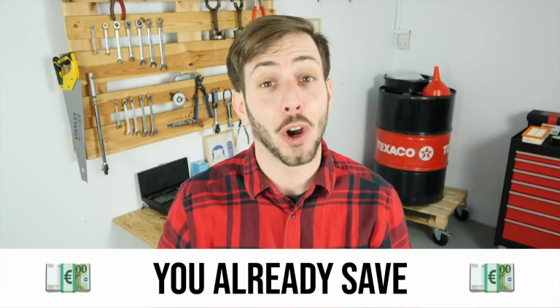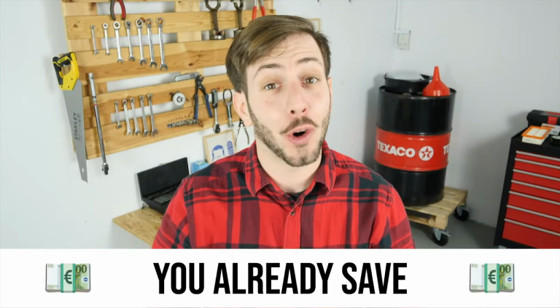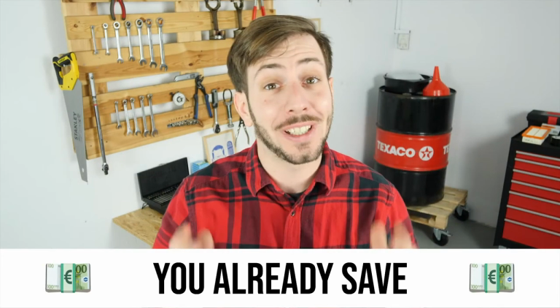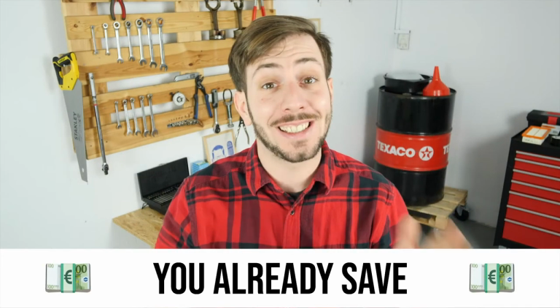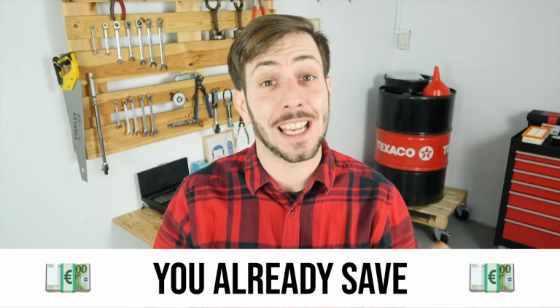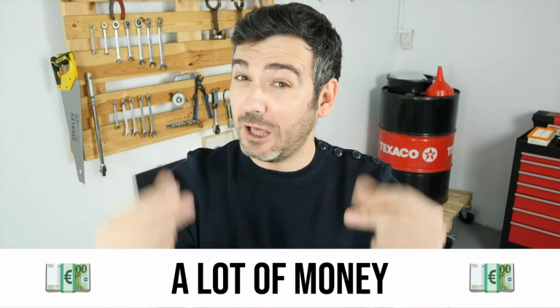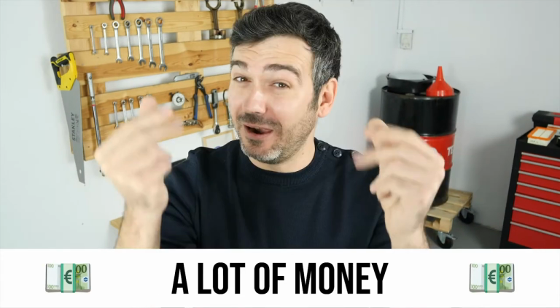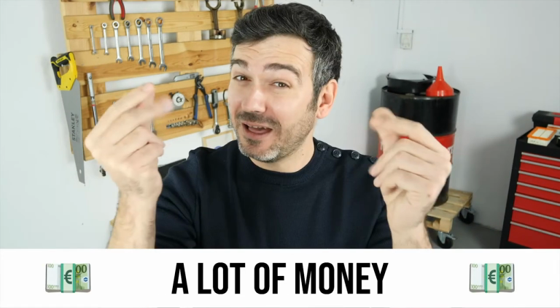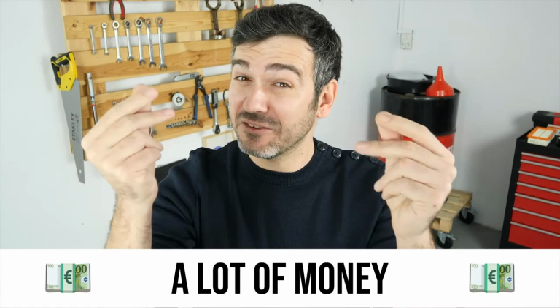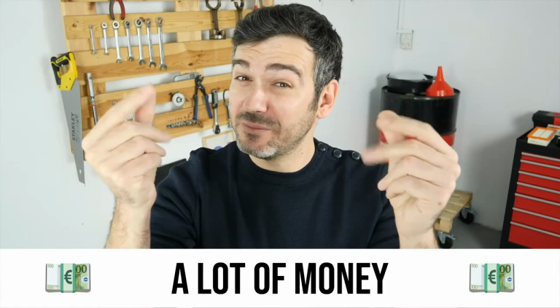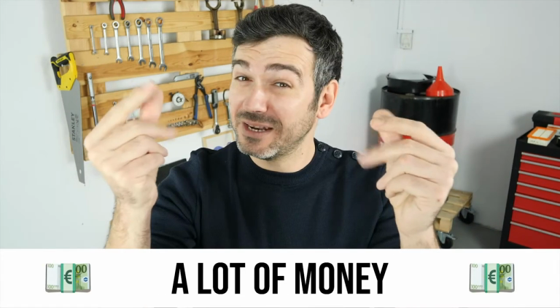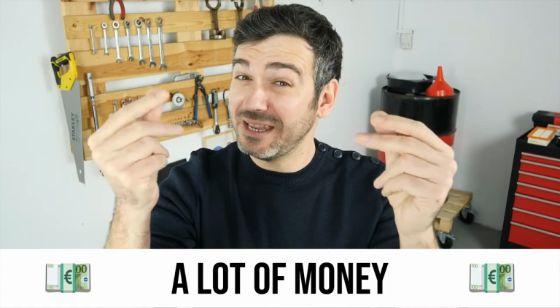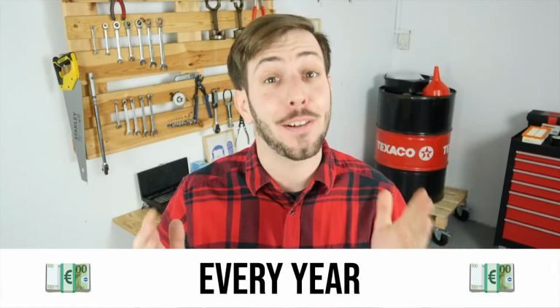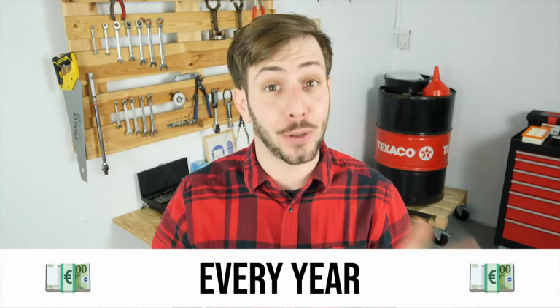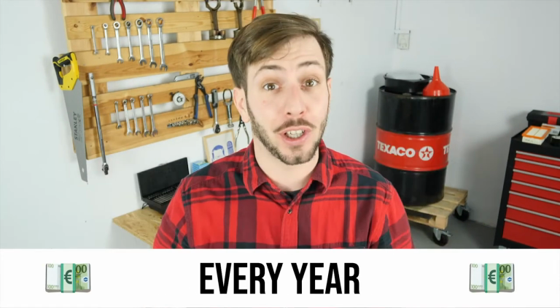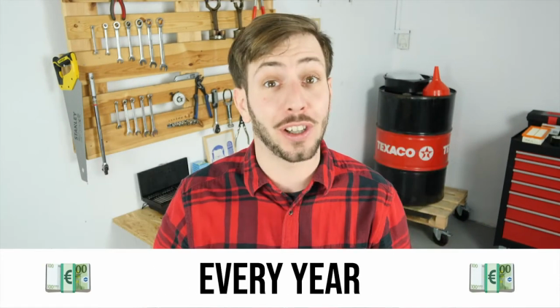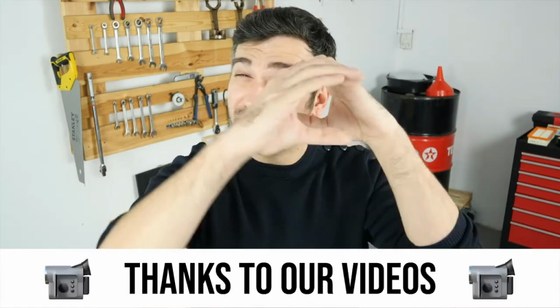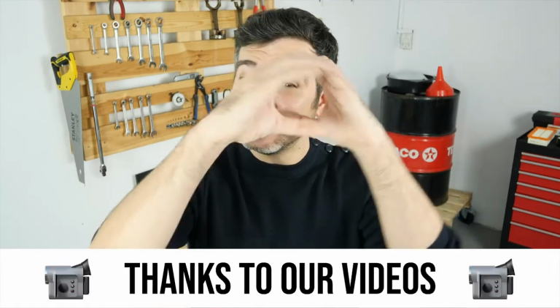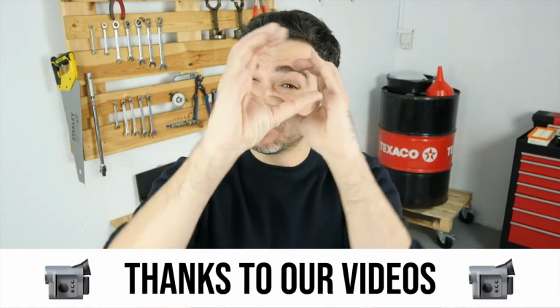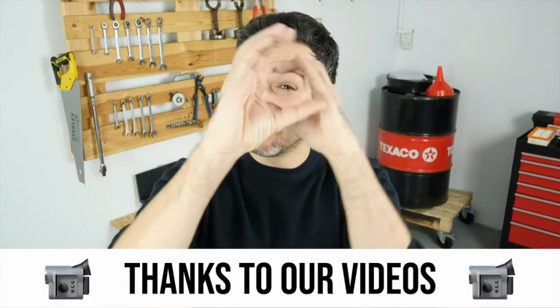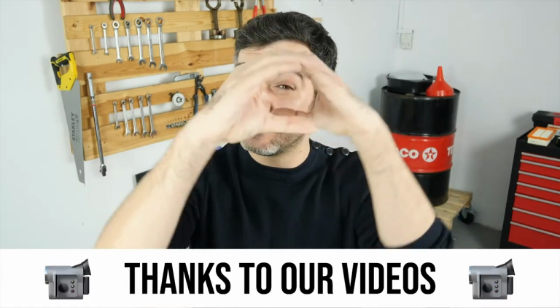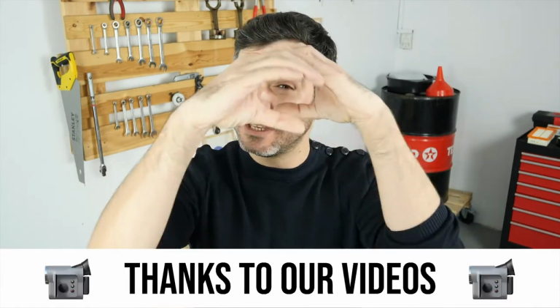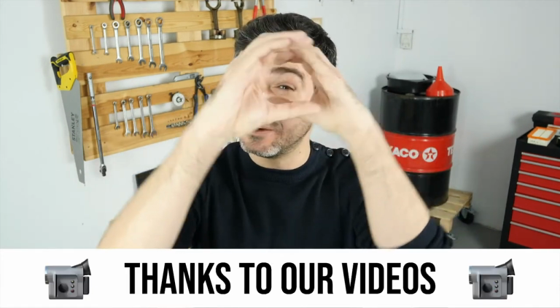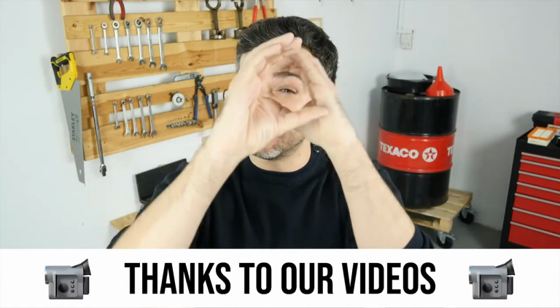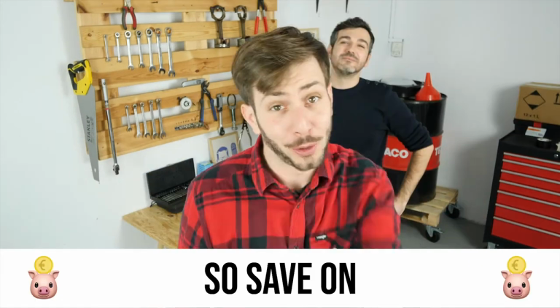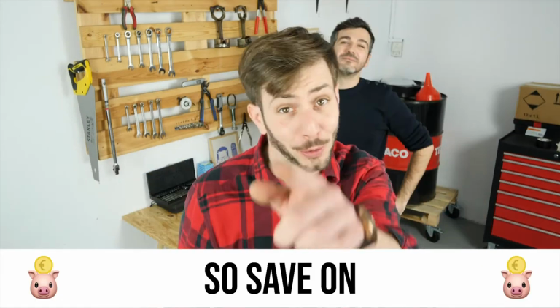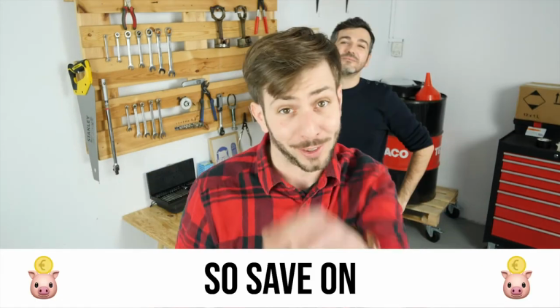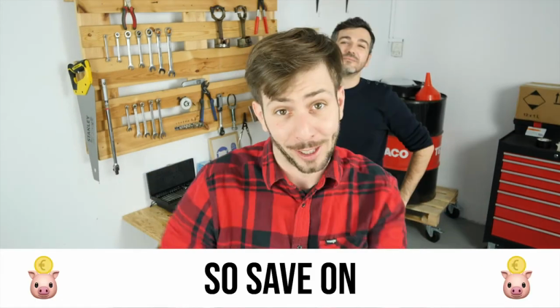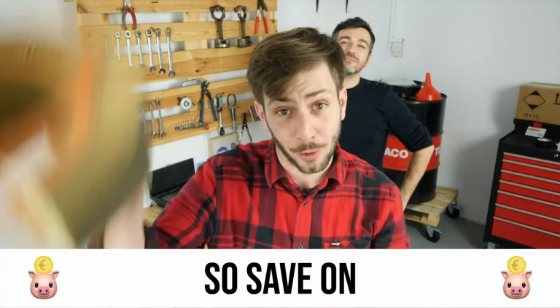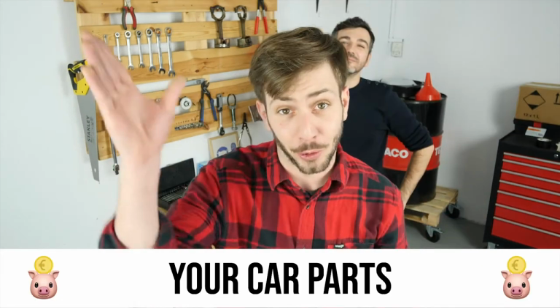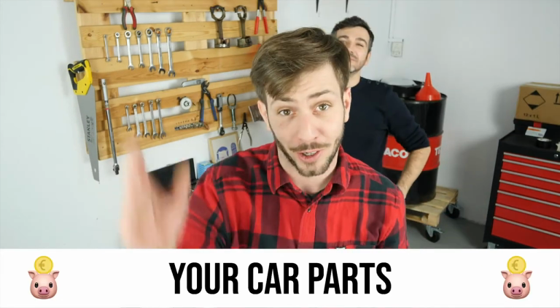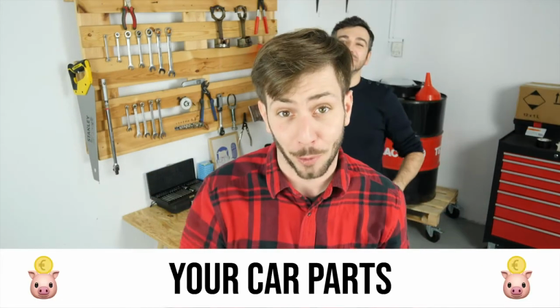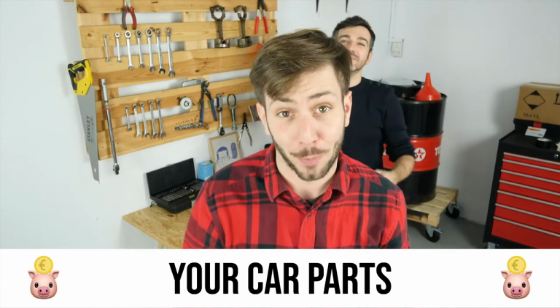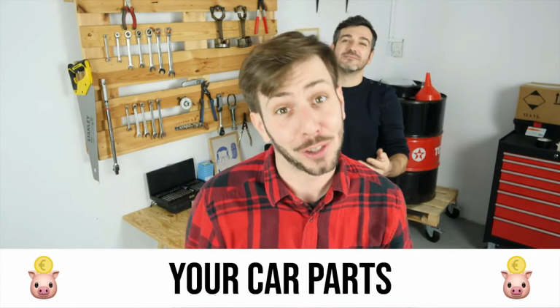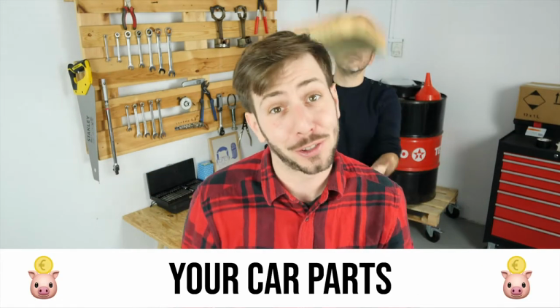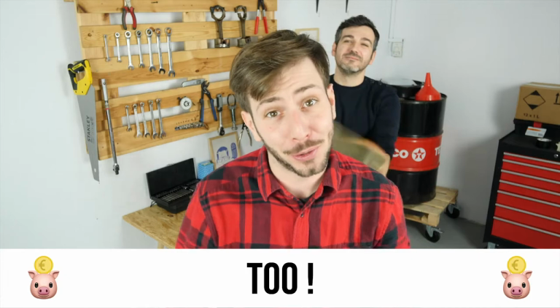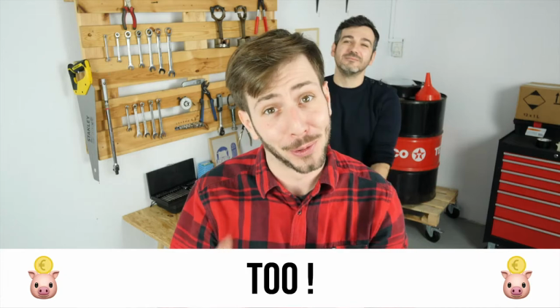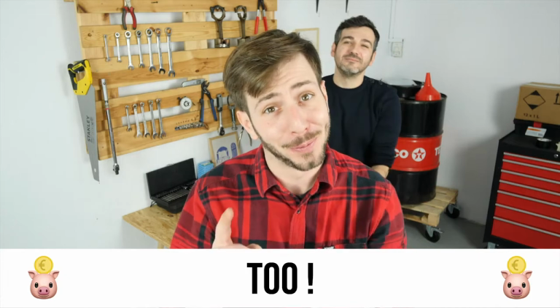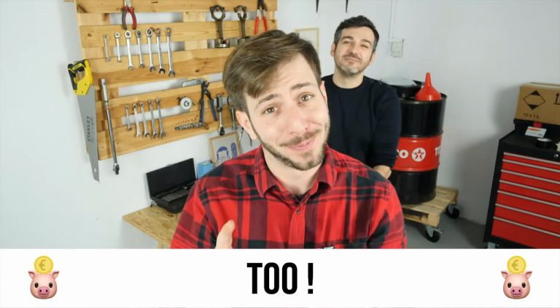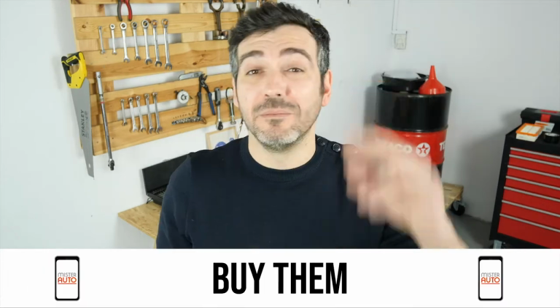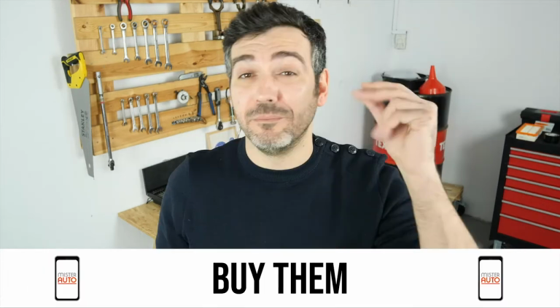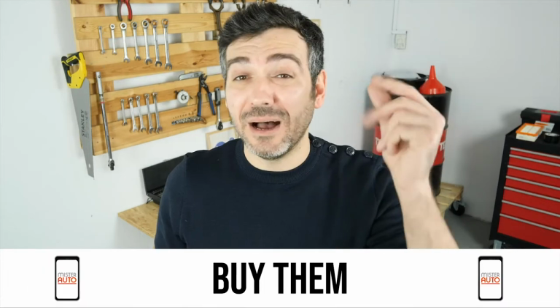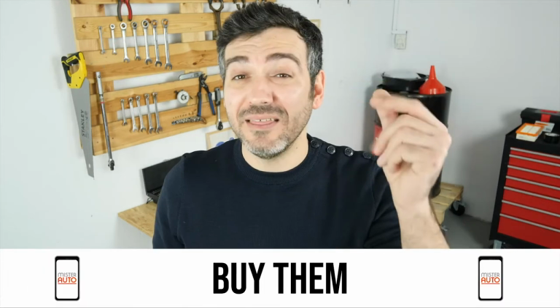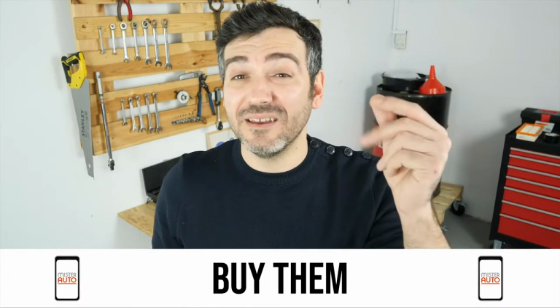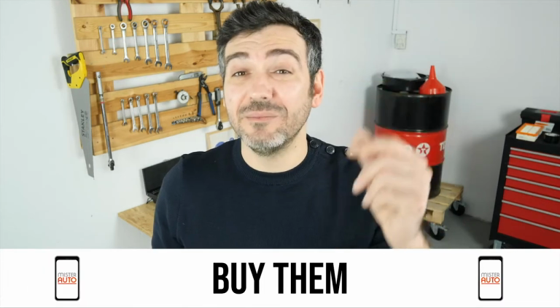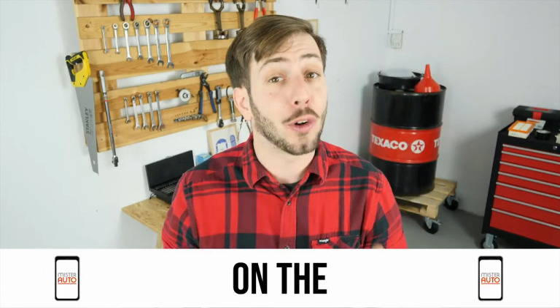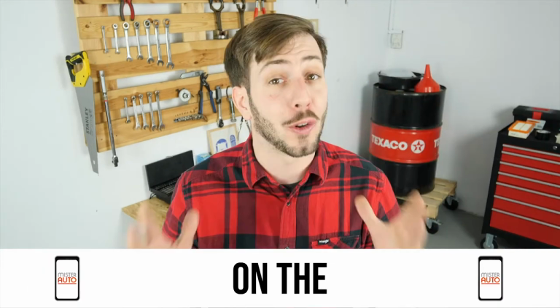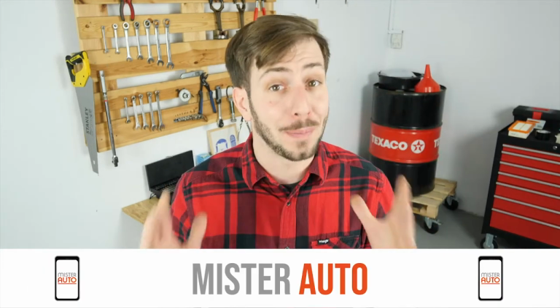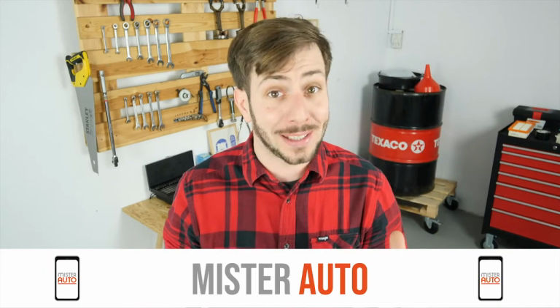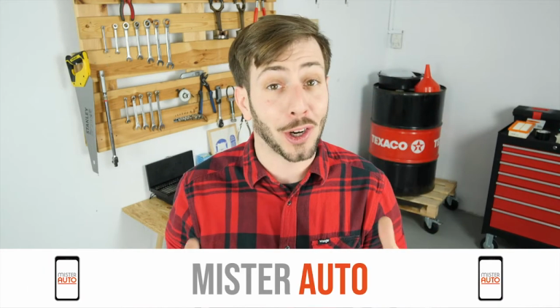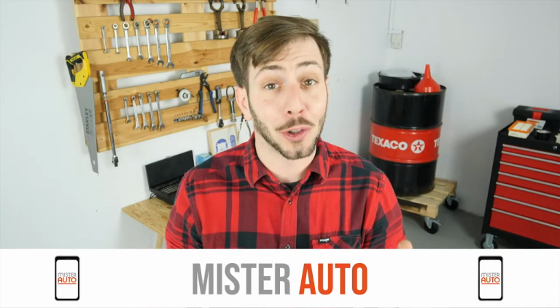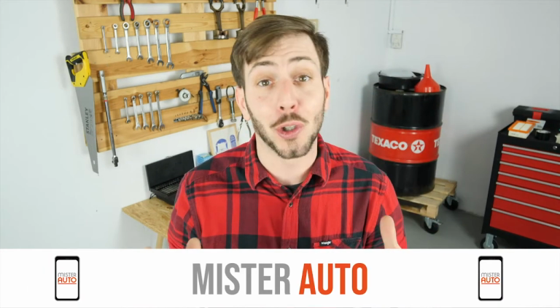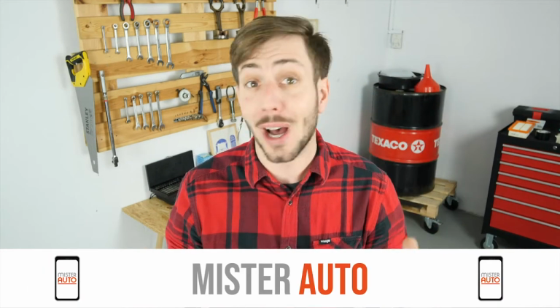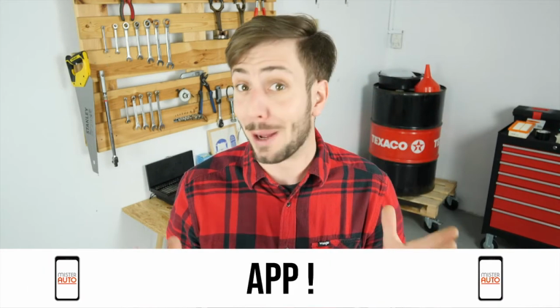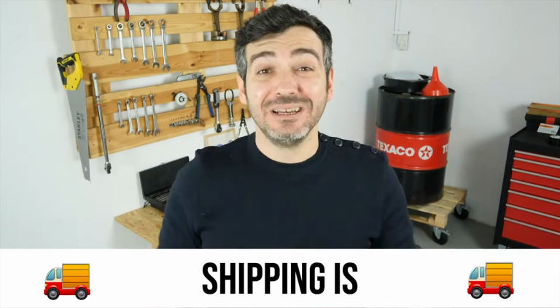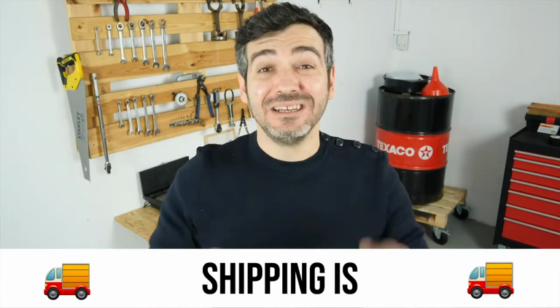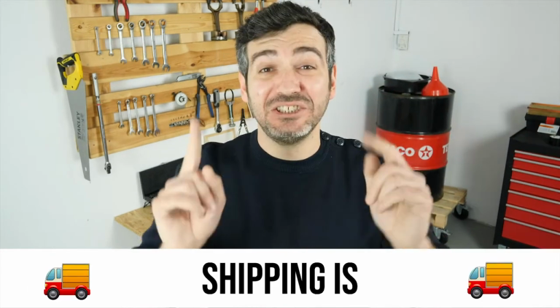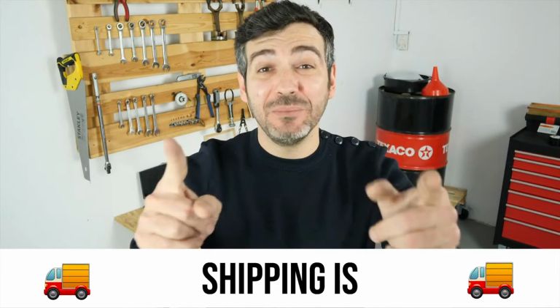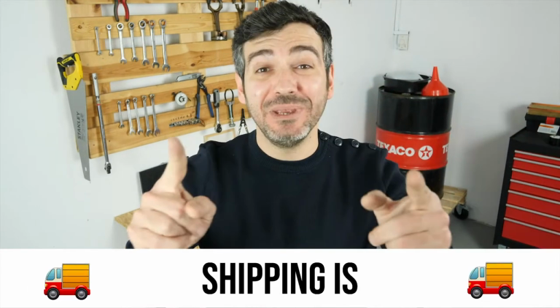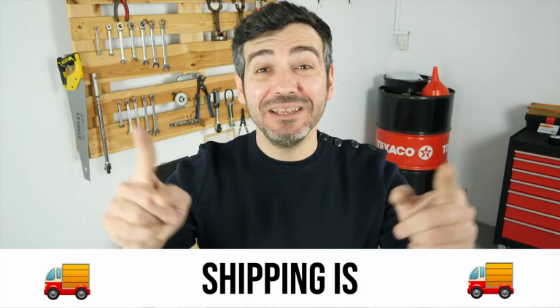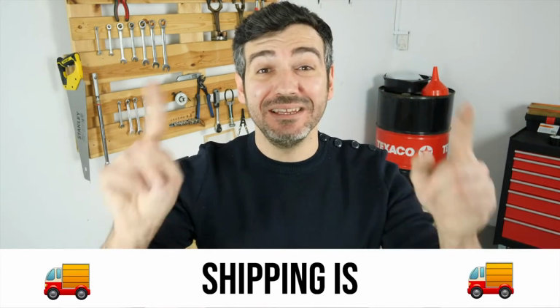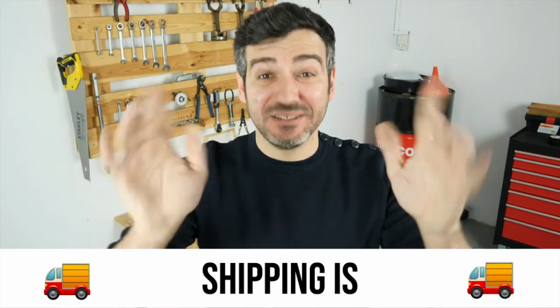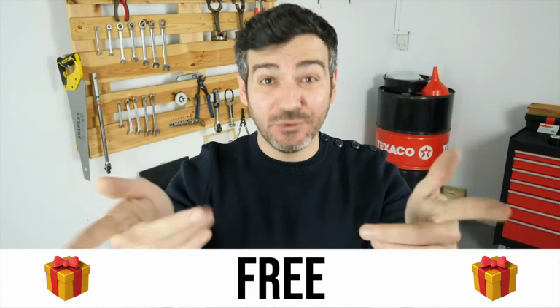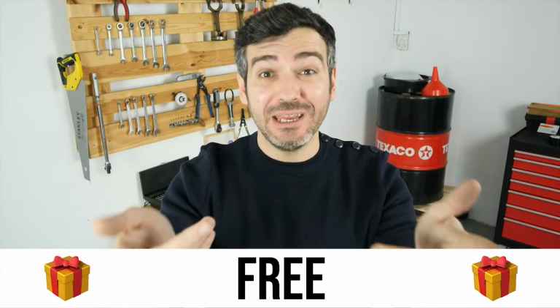You already save a lot of money every year thanks to our videos. So save on car parts too. Buy them on the Mr.Auto app. Shipping is free!